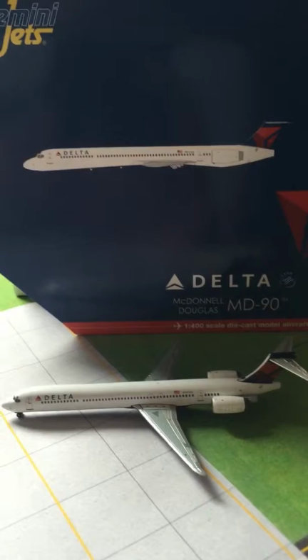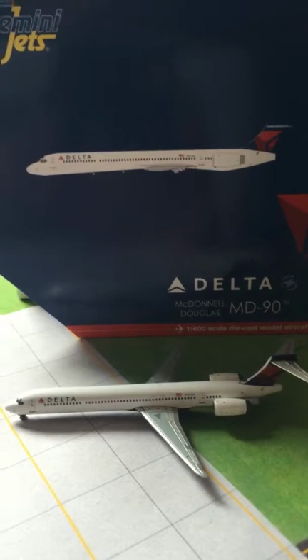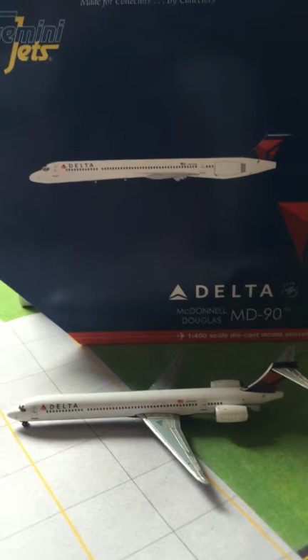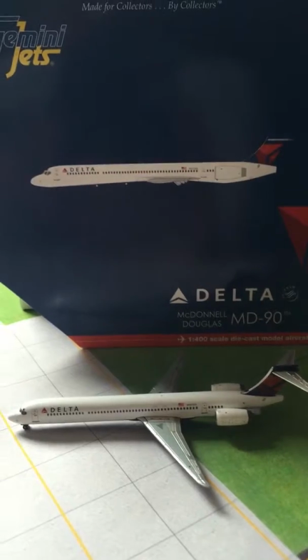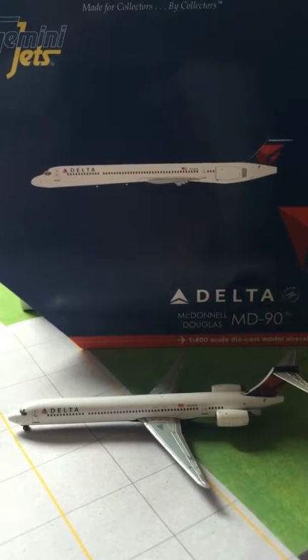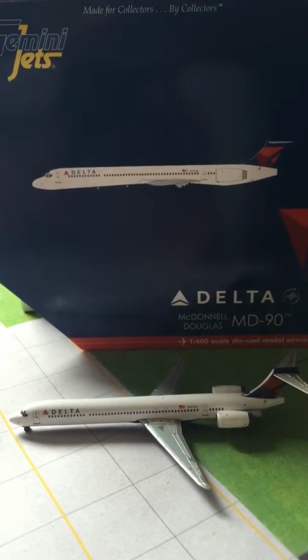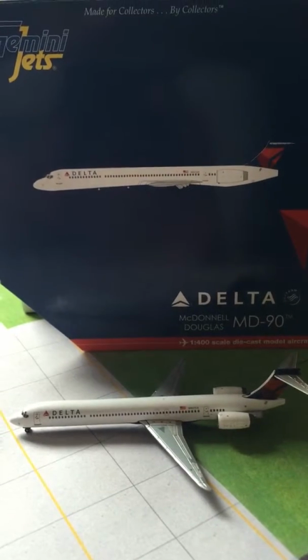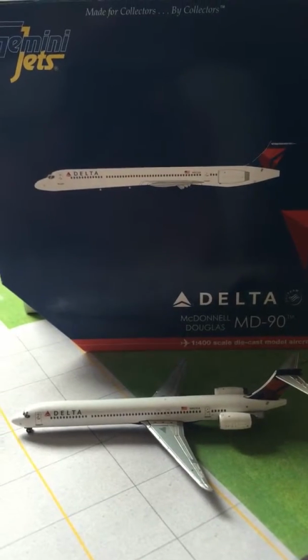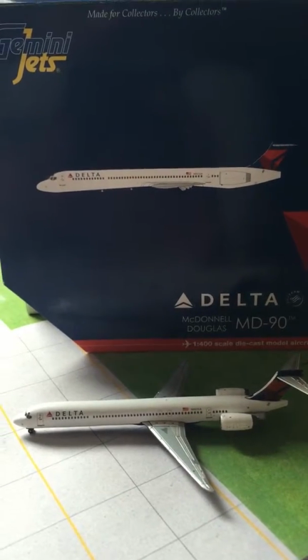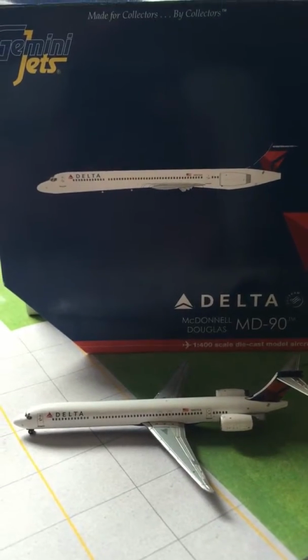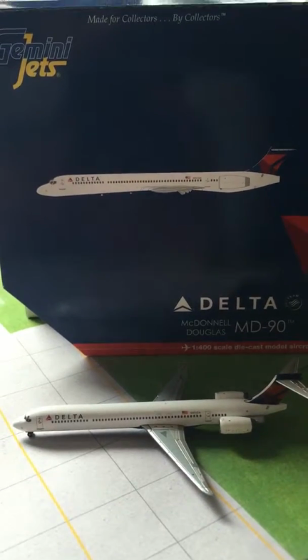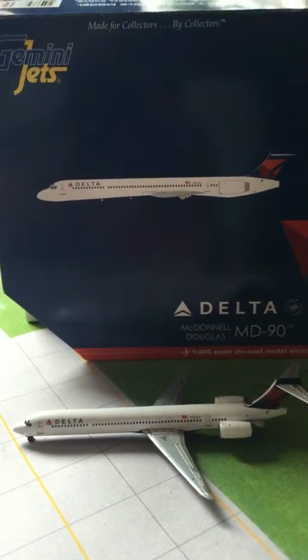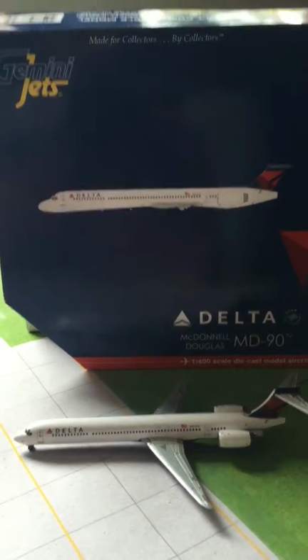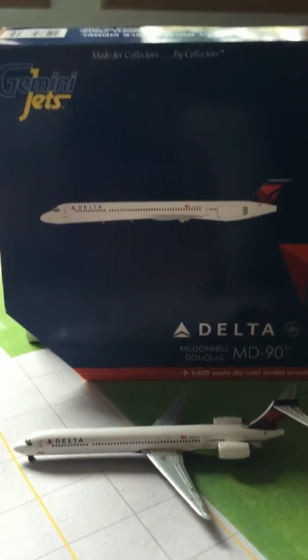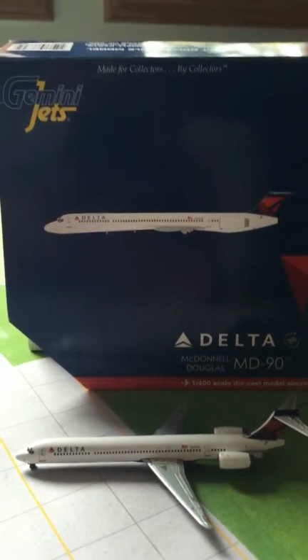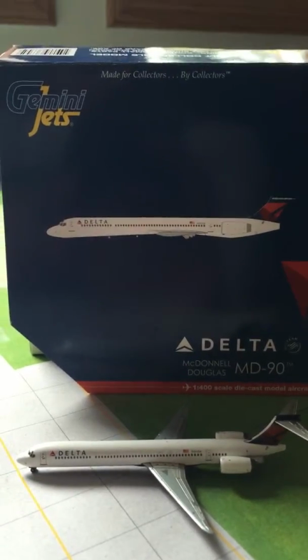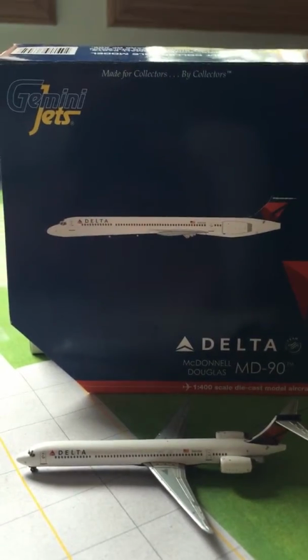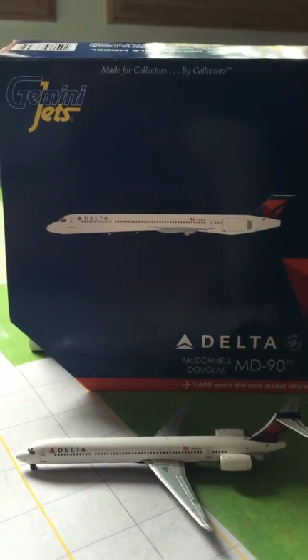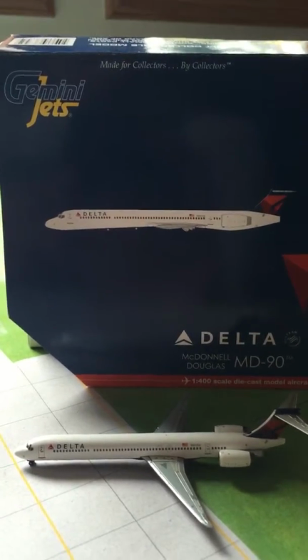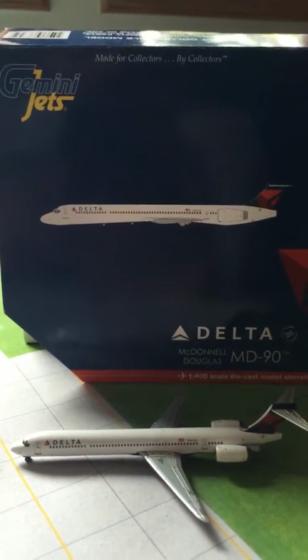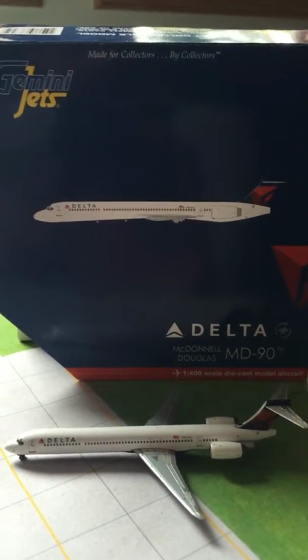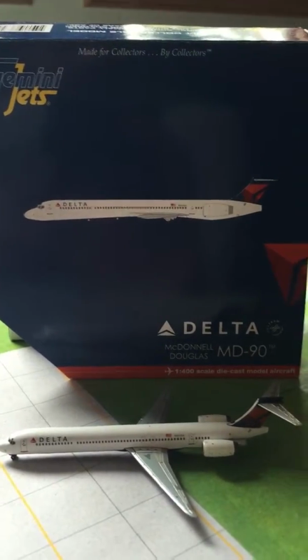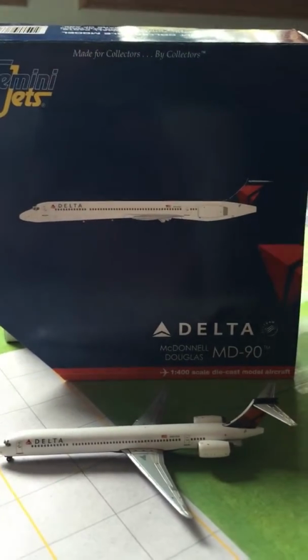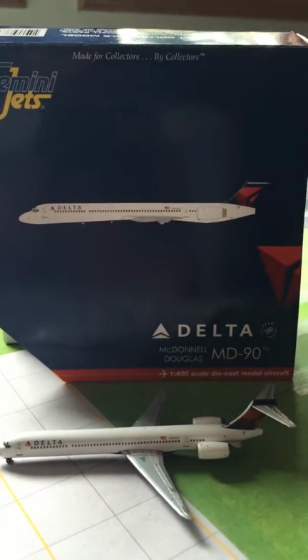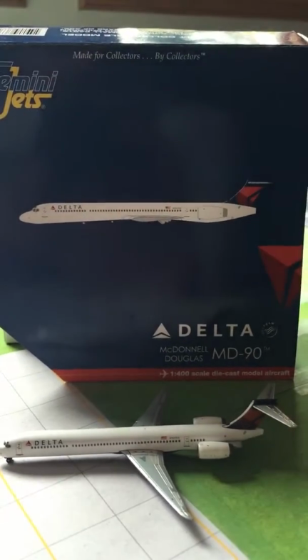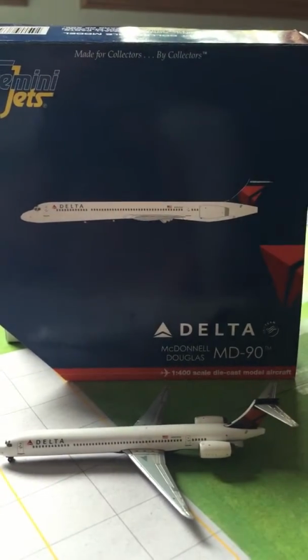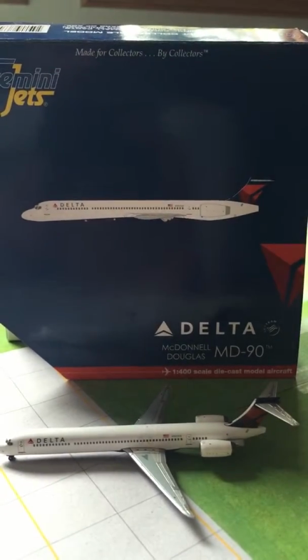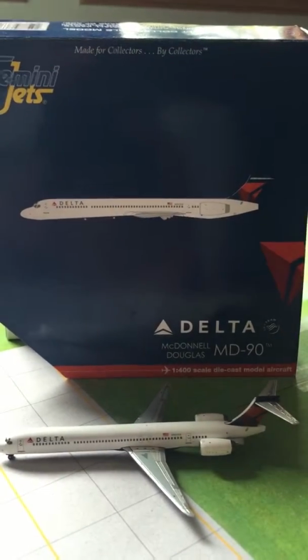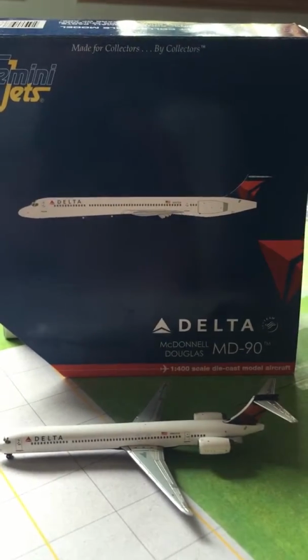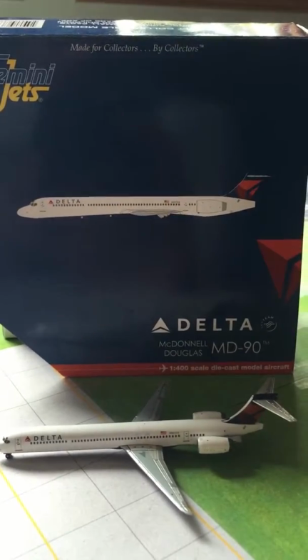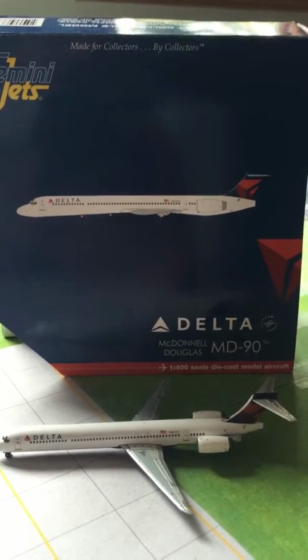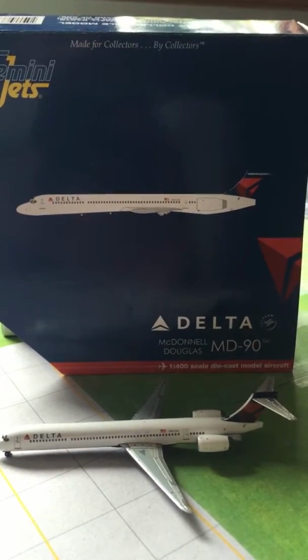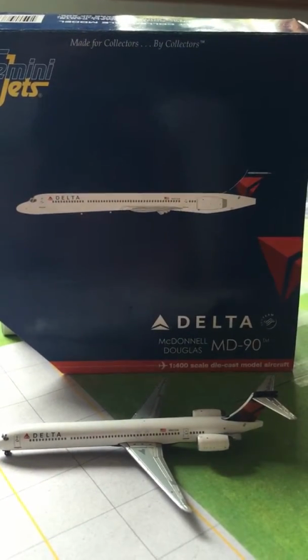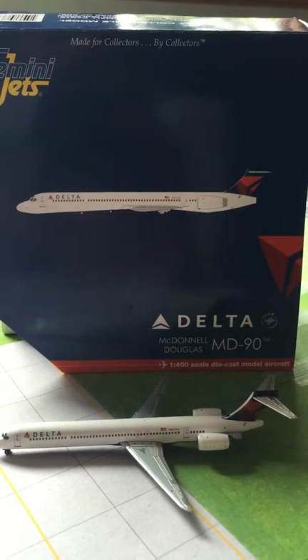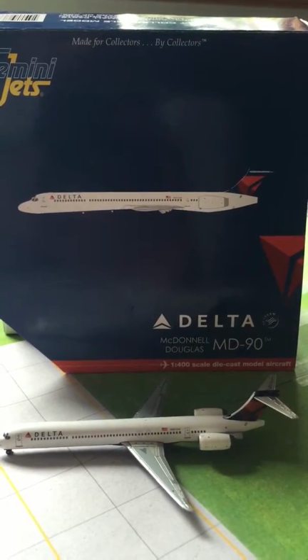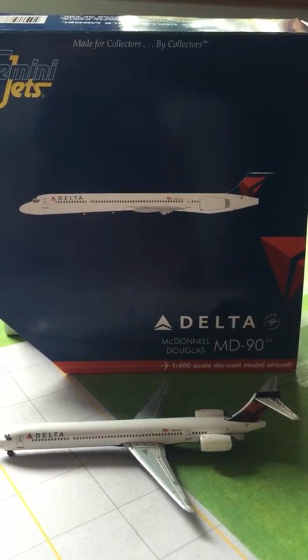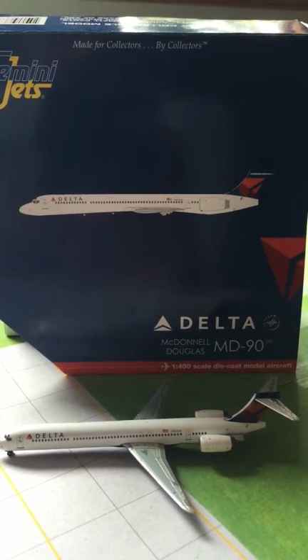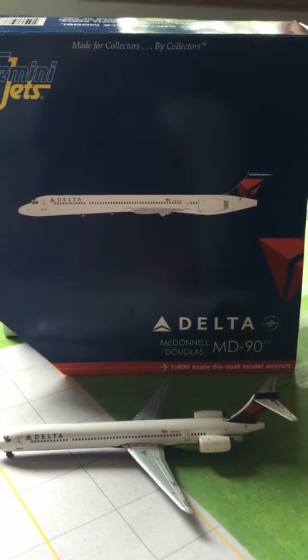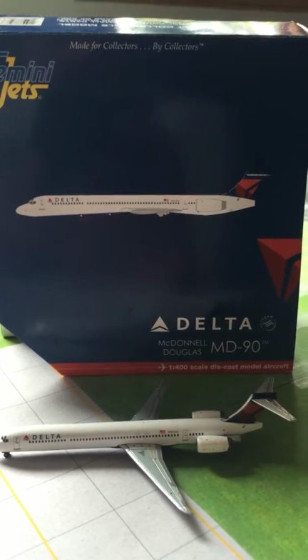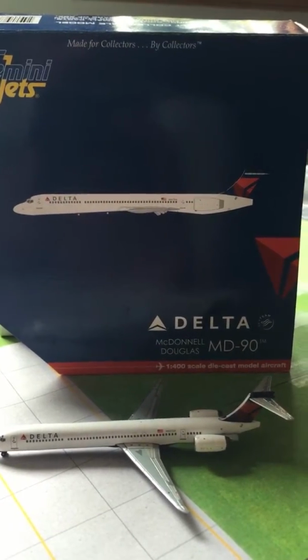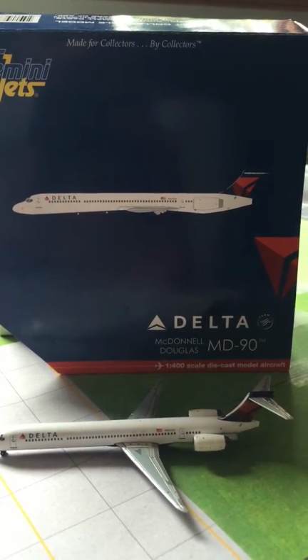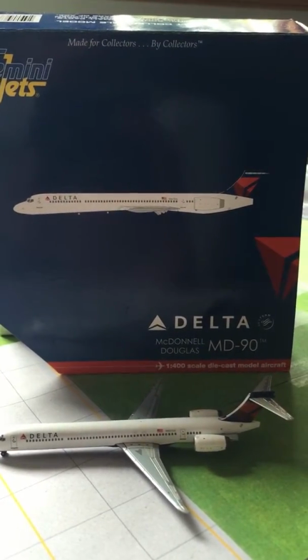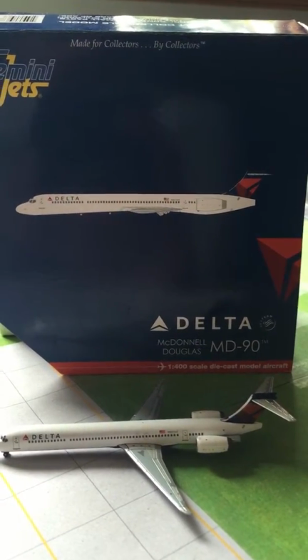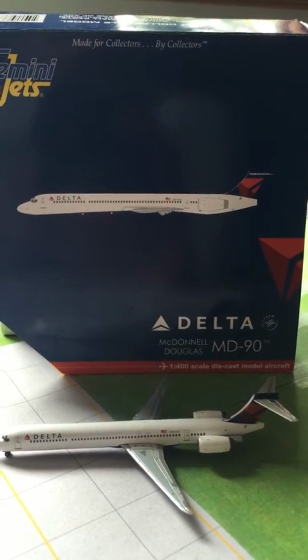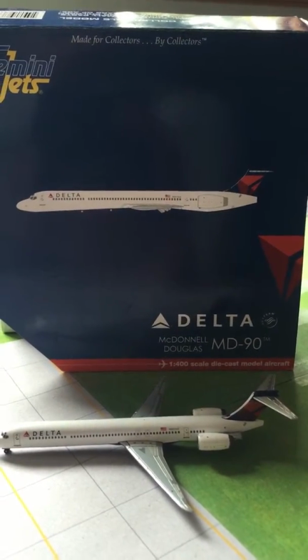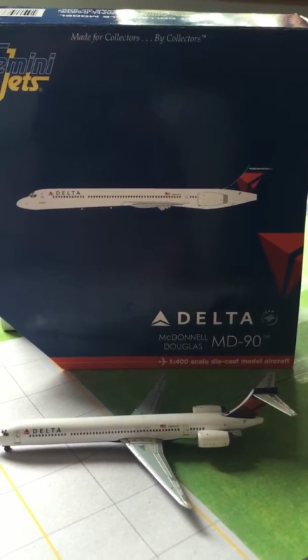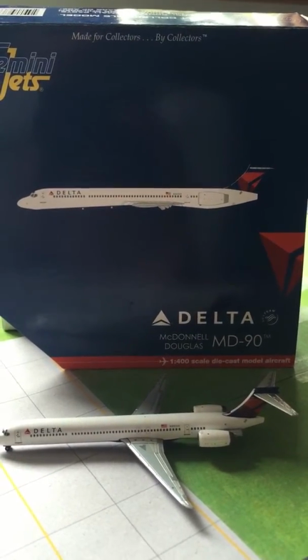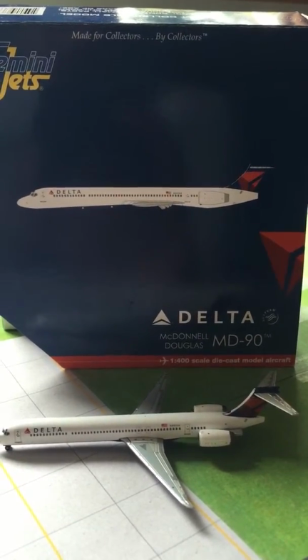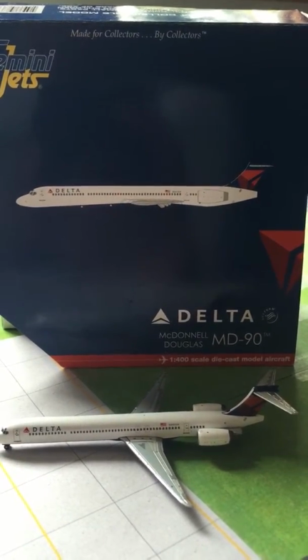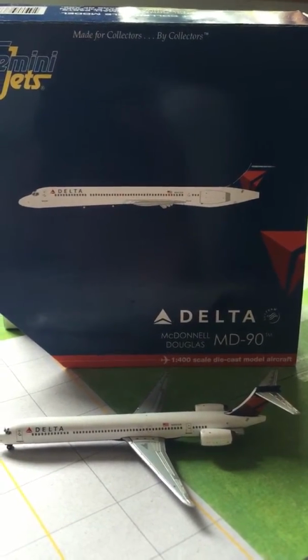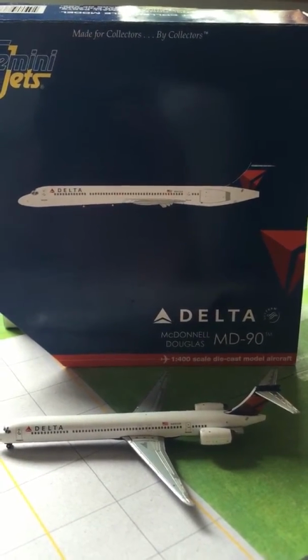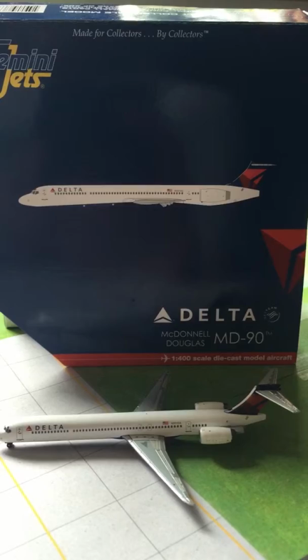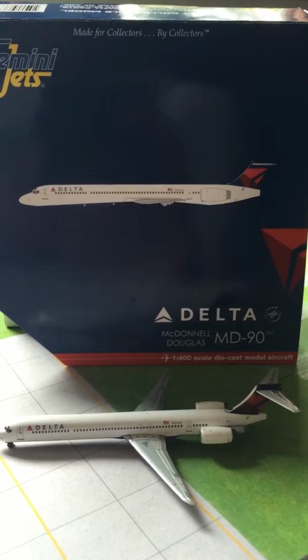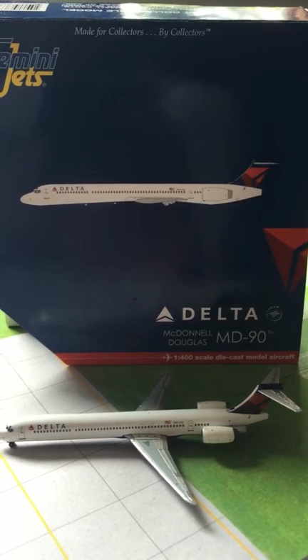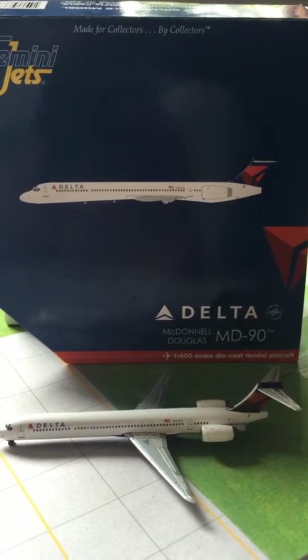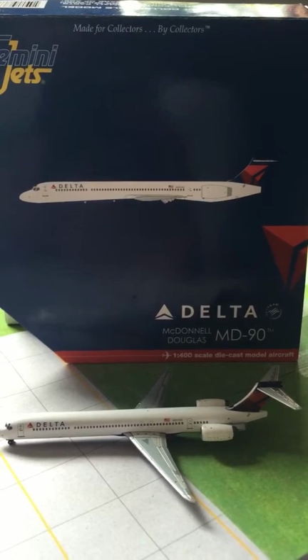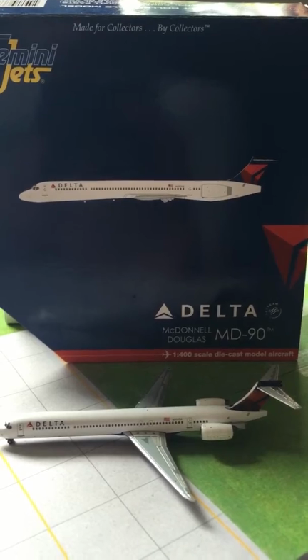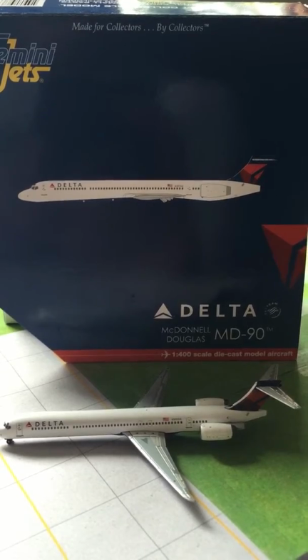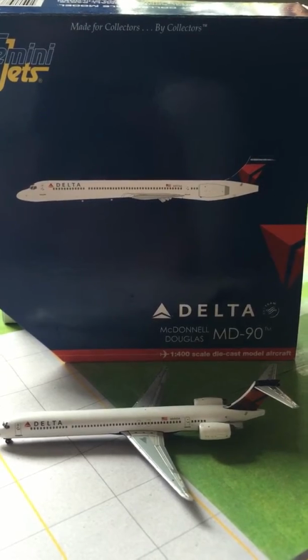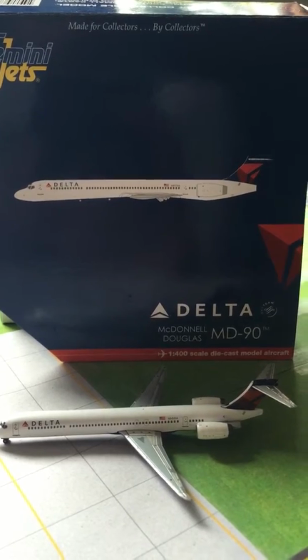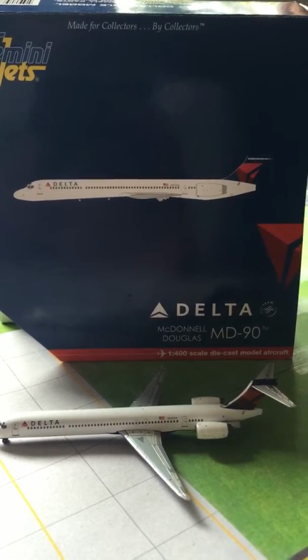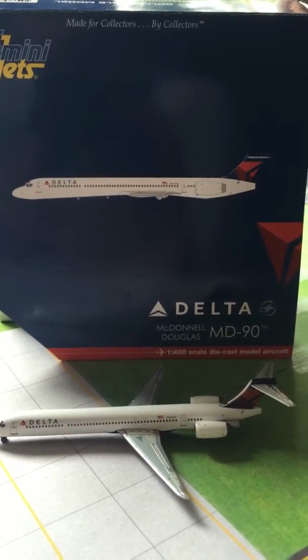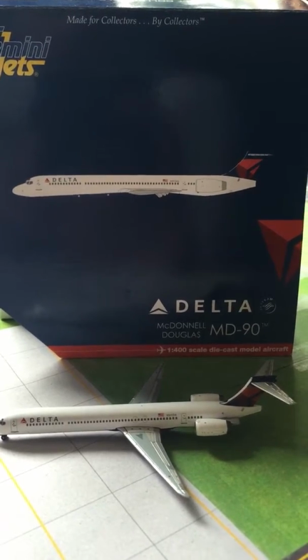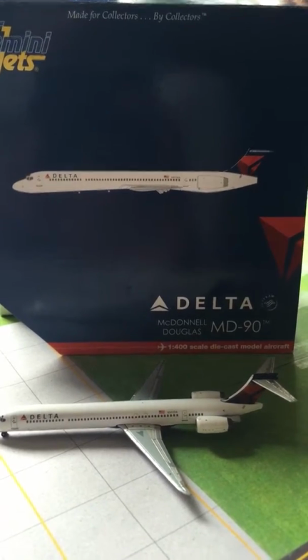Hey YouTube, Geminis 5280 here with a model review of a Delta Airlines McDonnell Douglas MD-90.